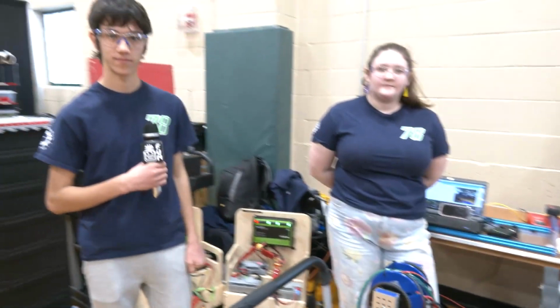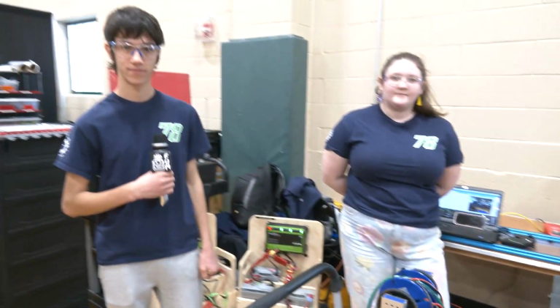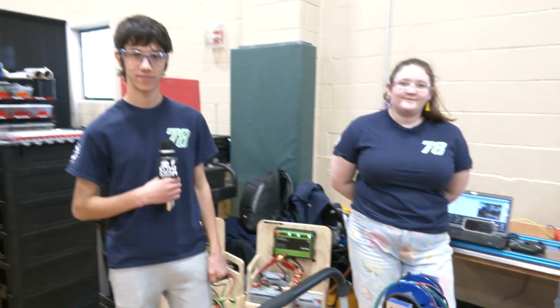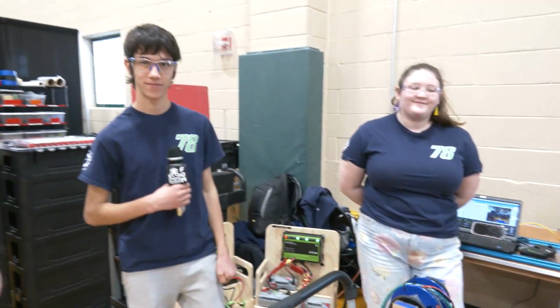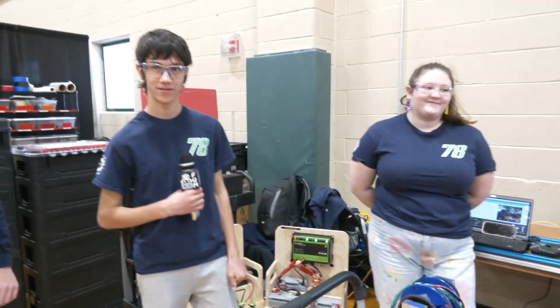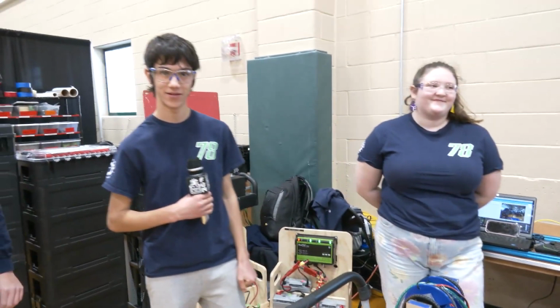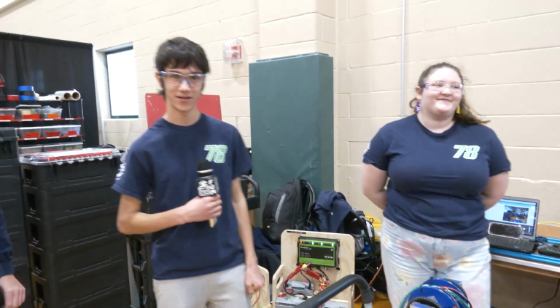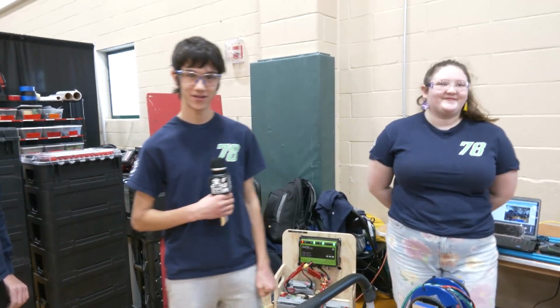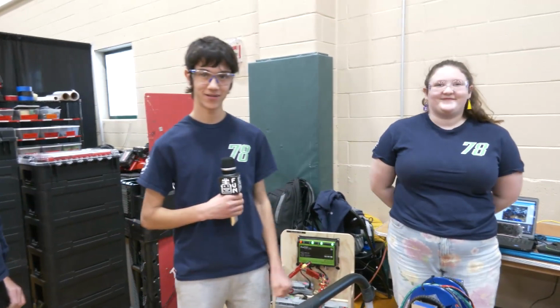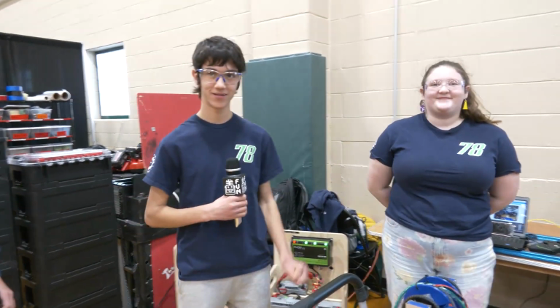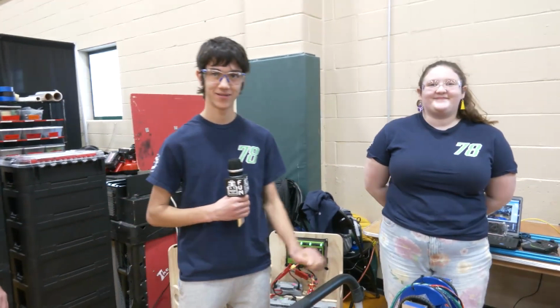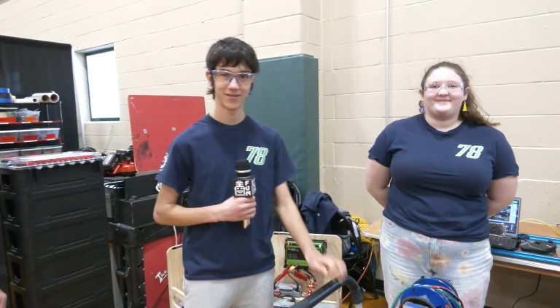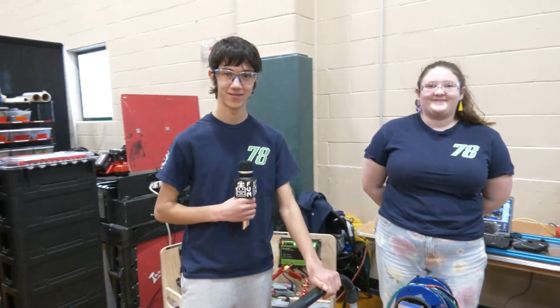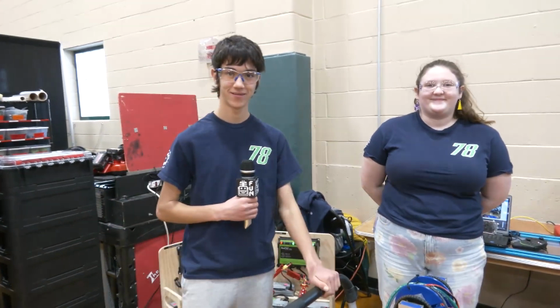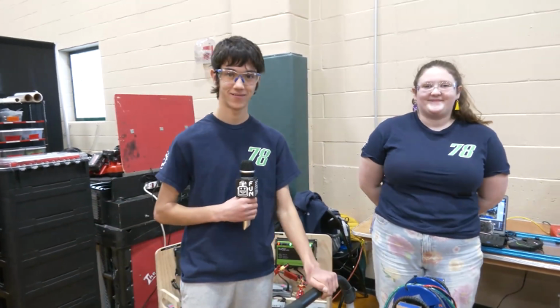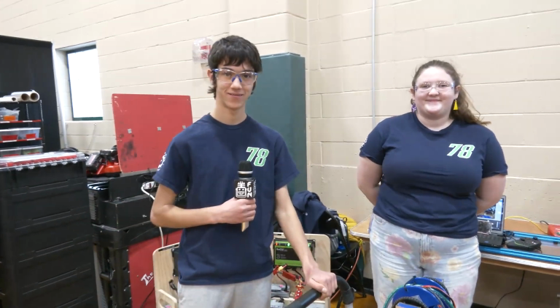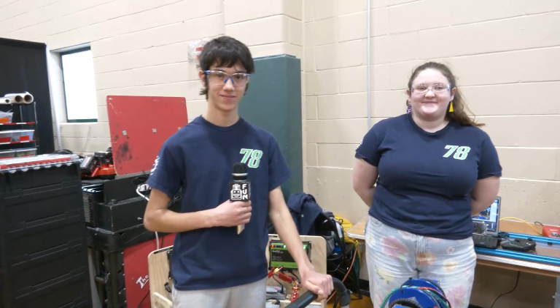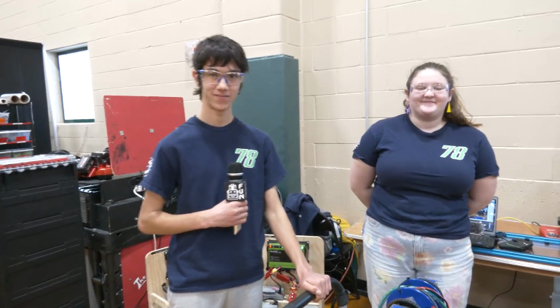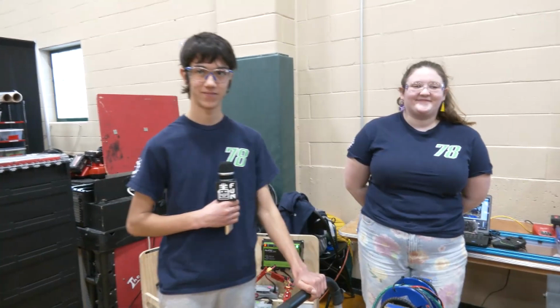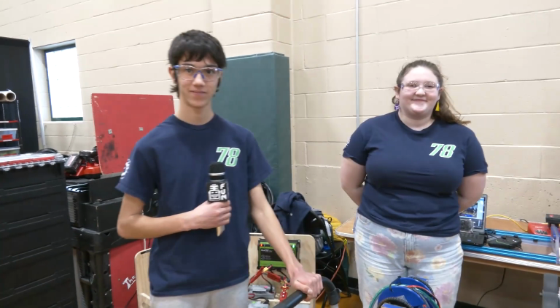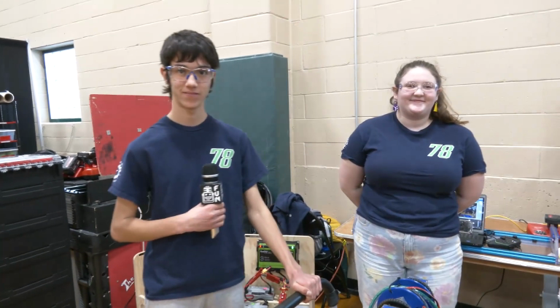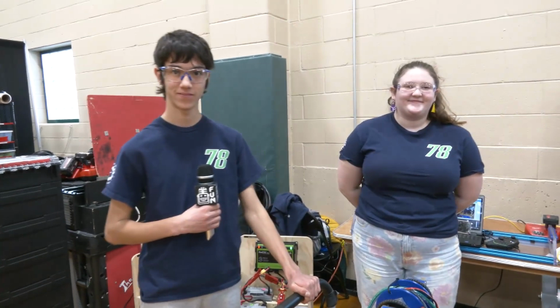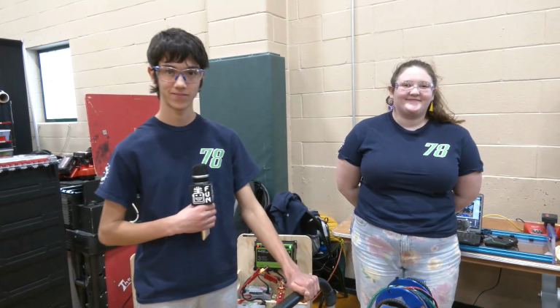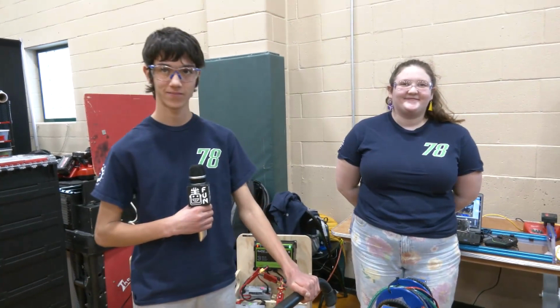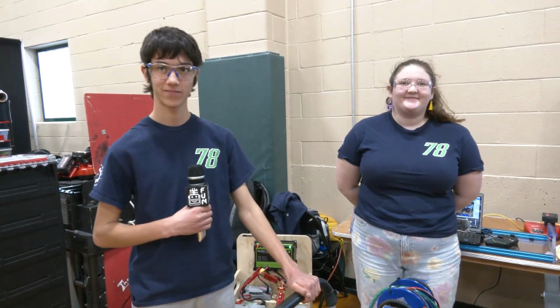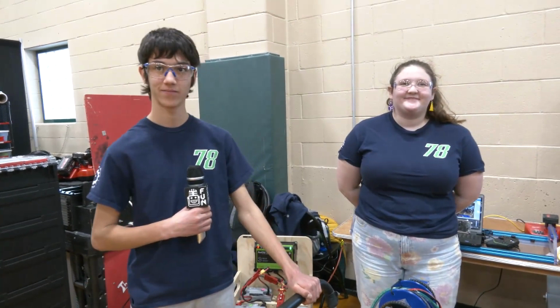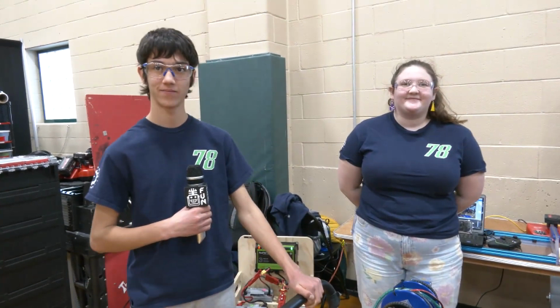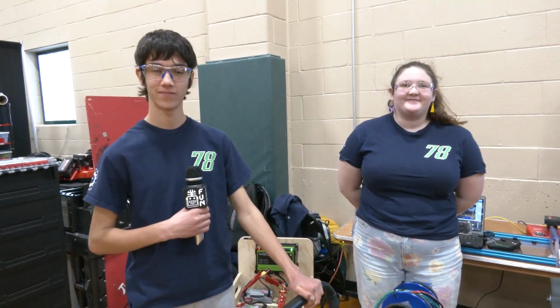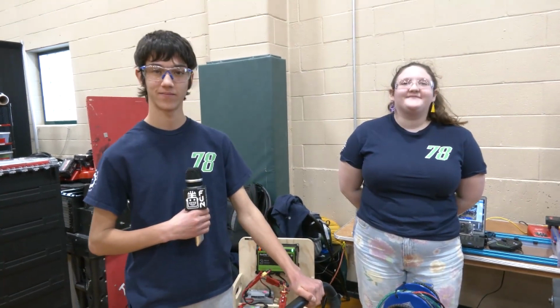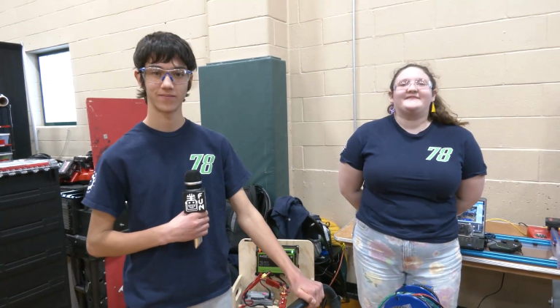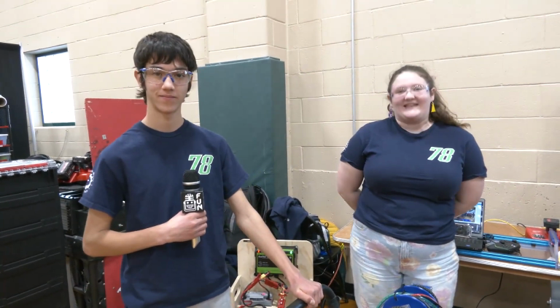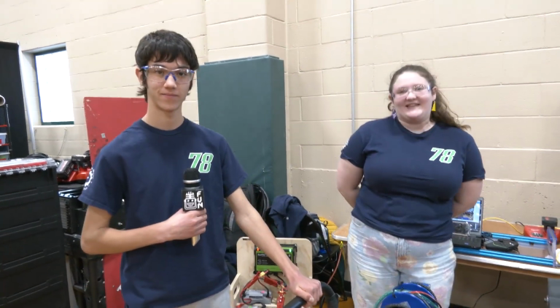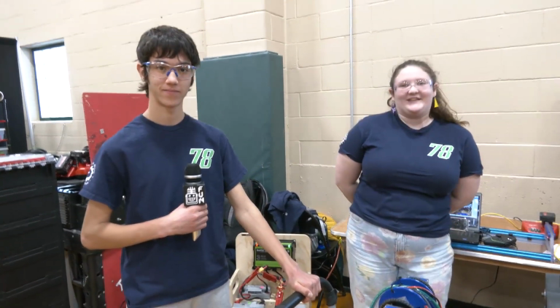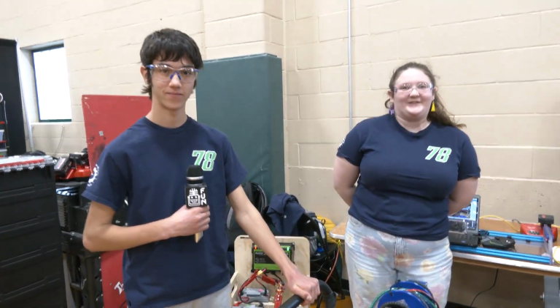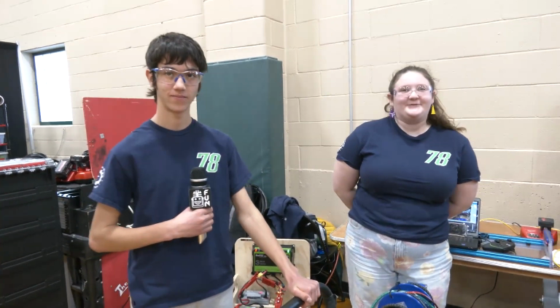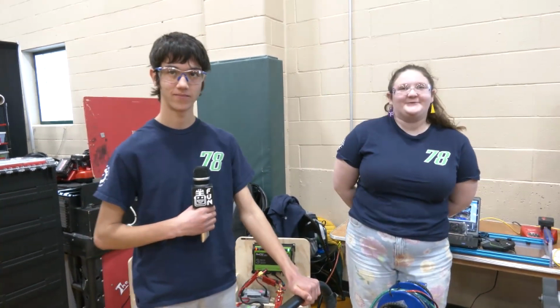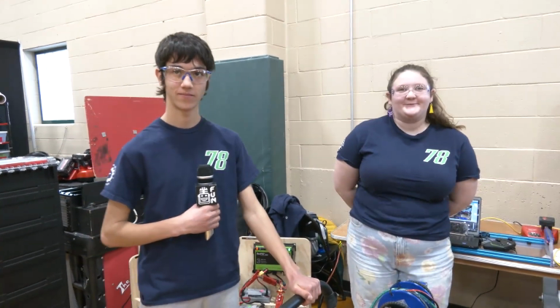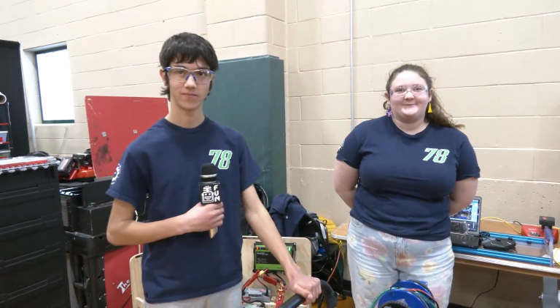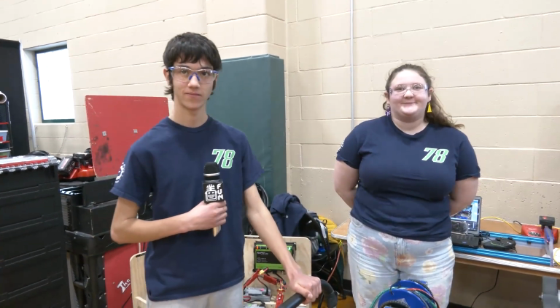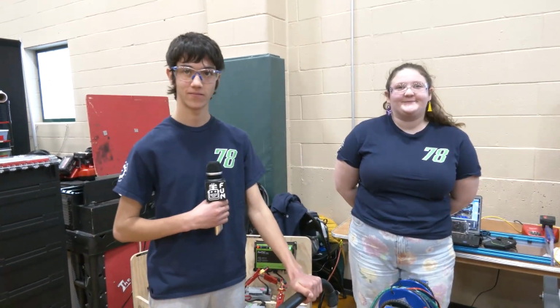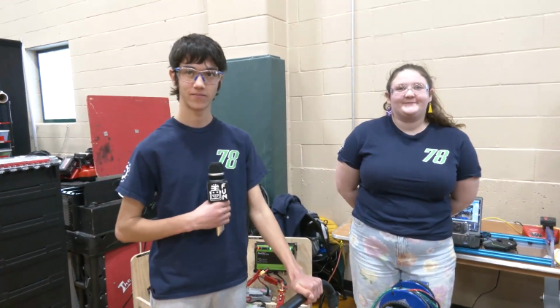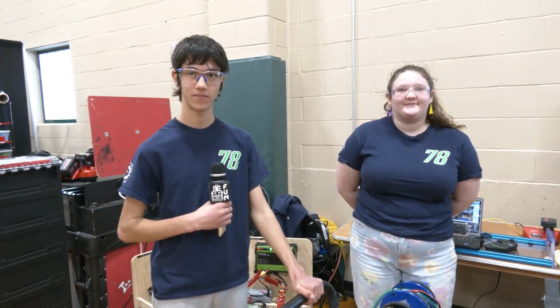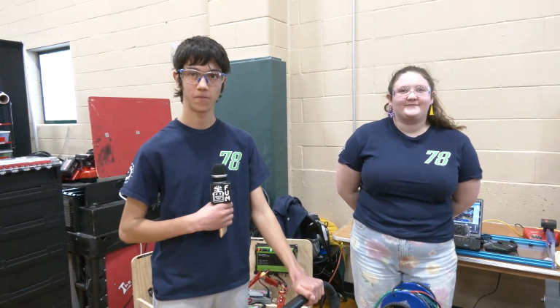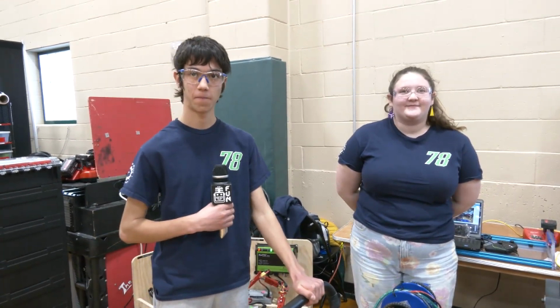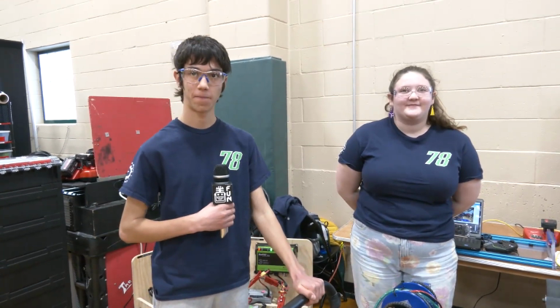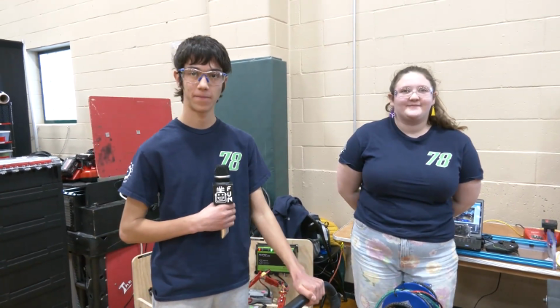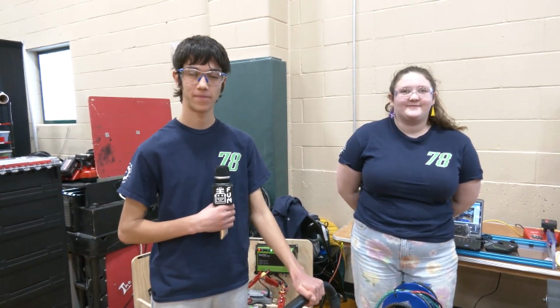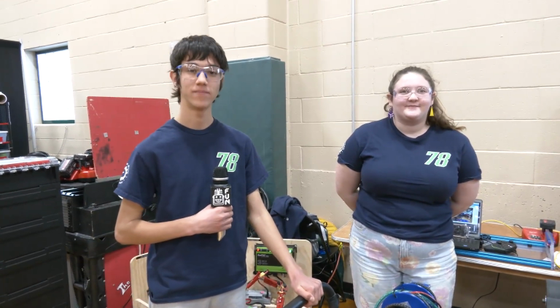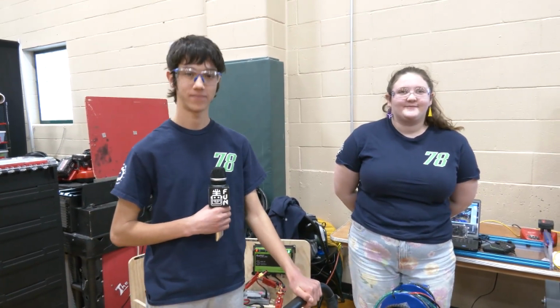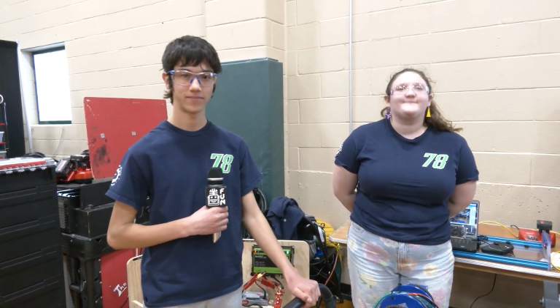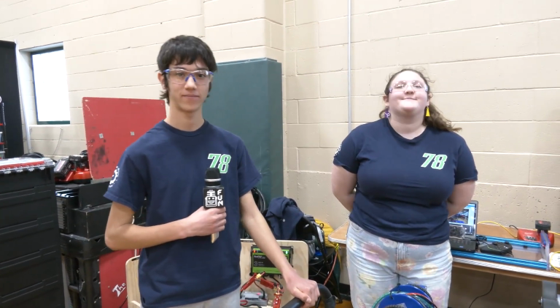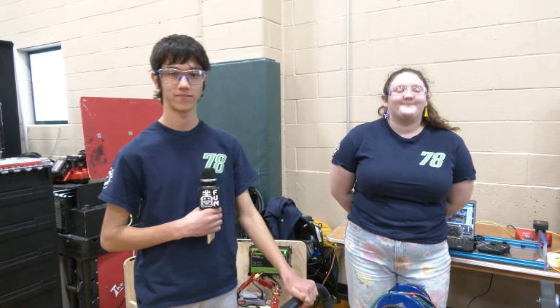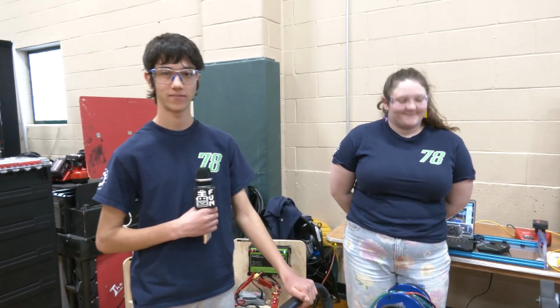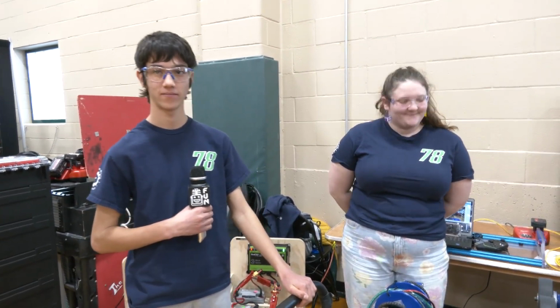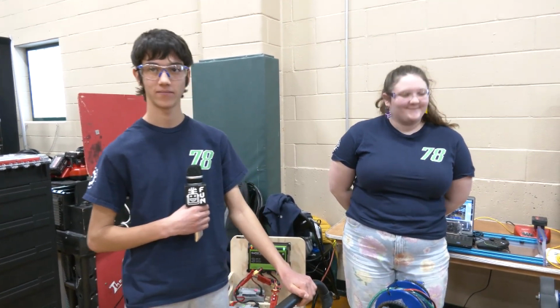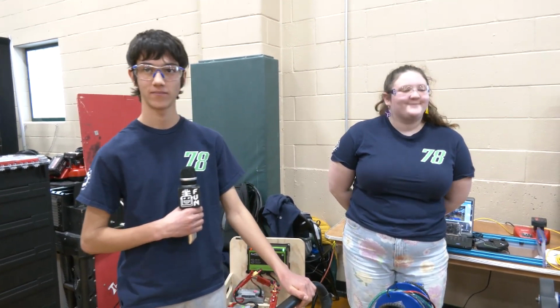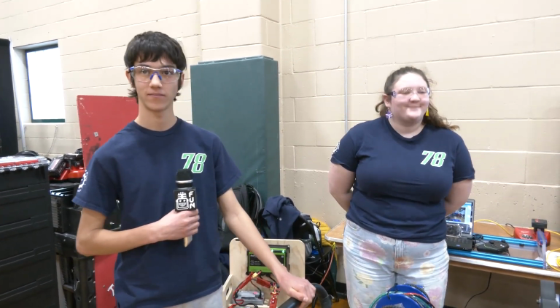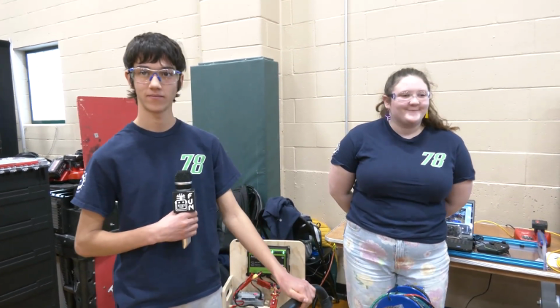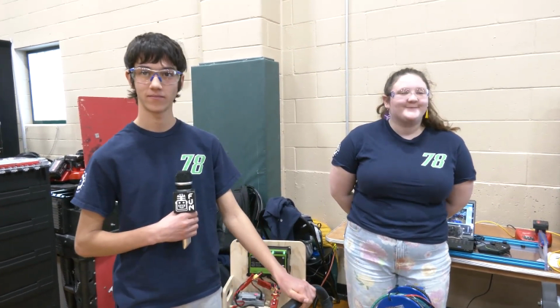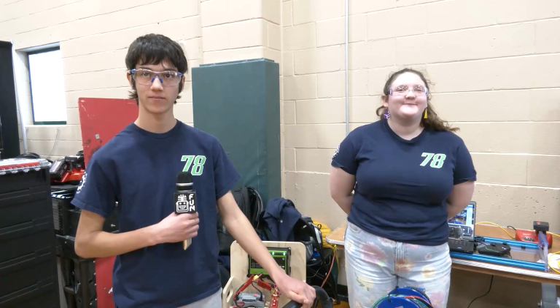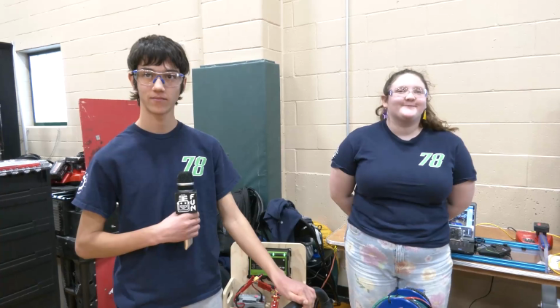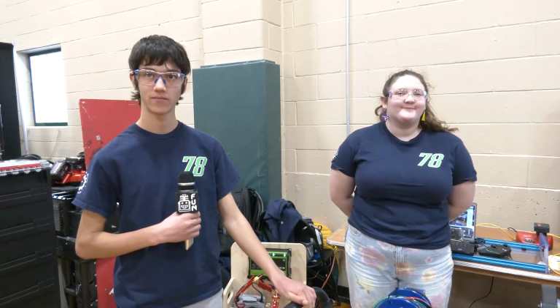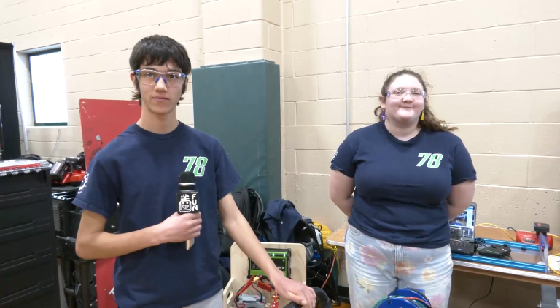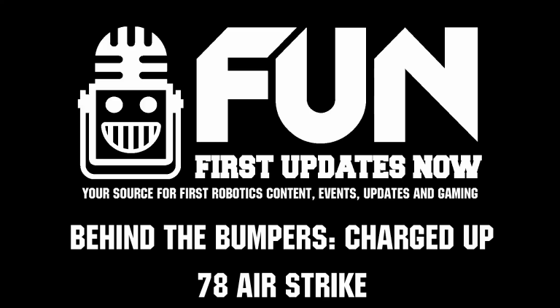Team 78 Airstrike, thank you so much for taking the time to tell us more about your robot here at Week Zero. We wish you the best of luck with your week one and week two events coming up very soon — fantastic robot, thanks a lot everybody!